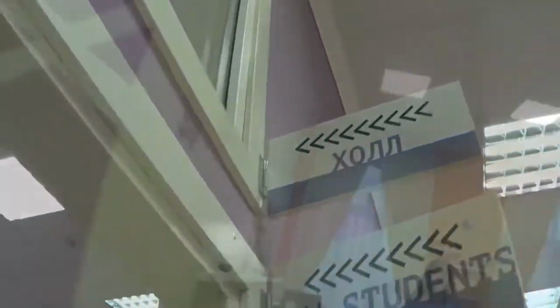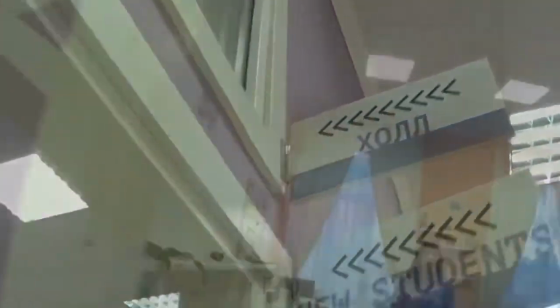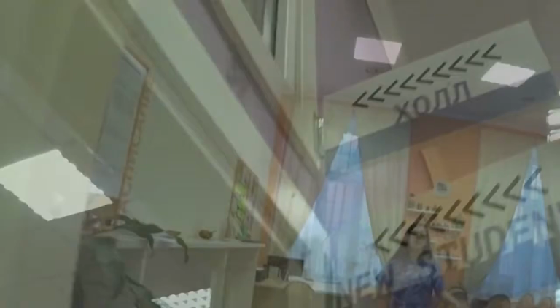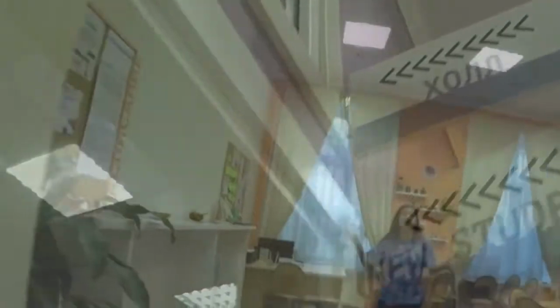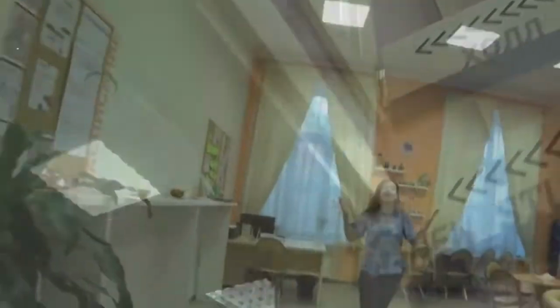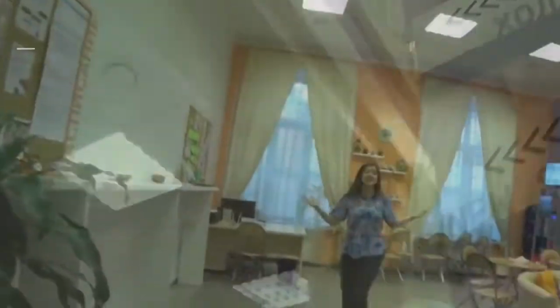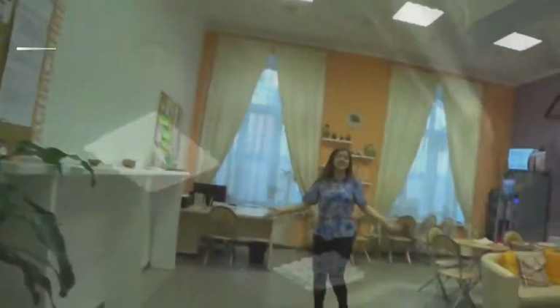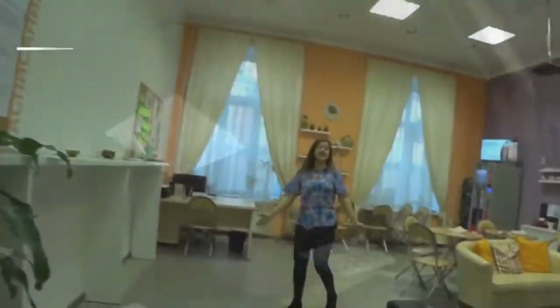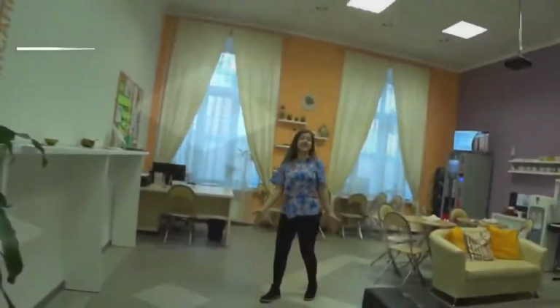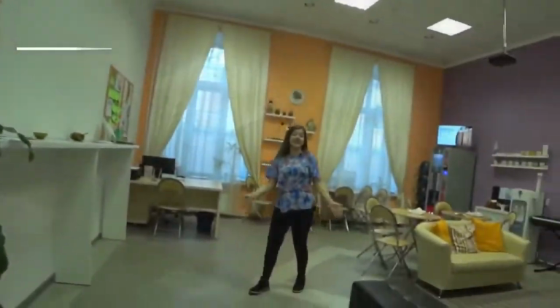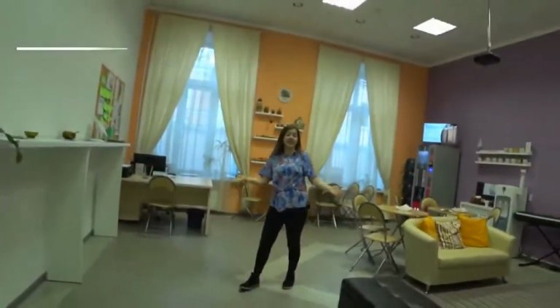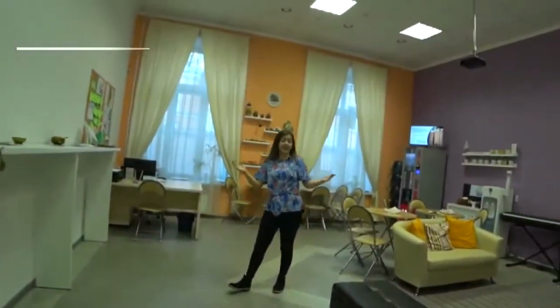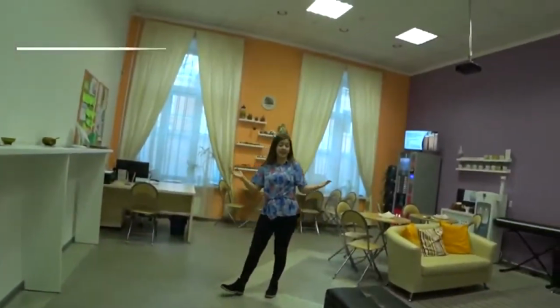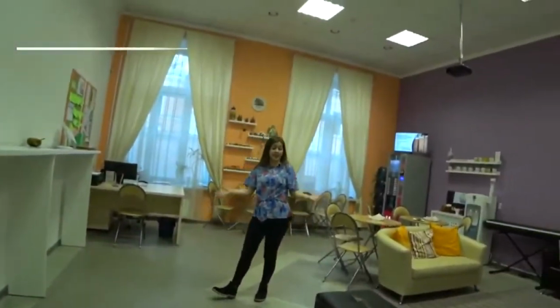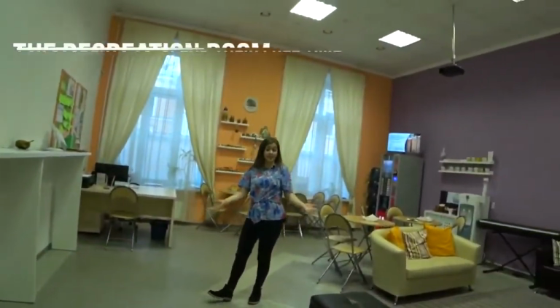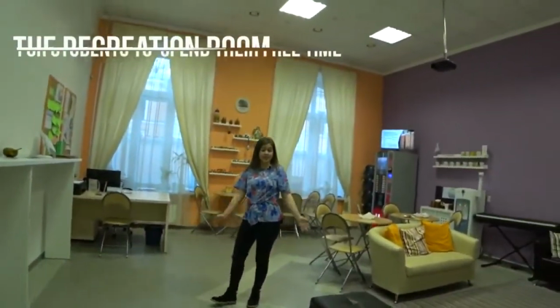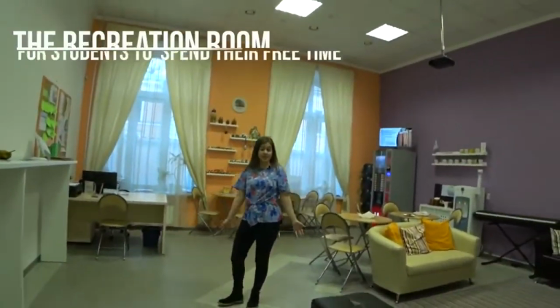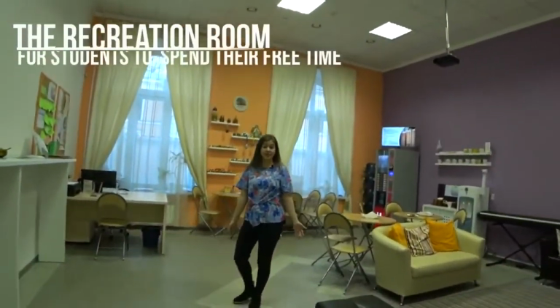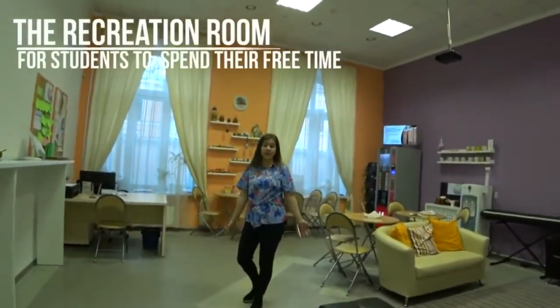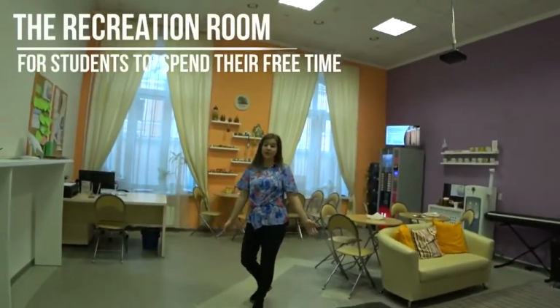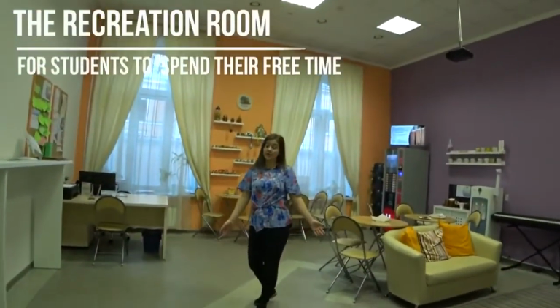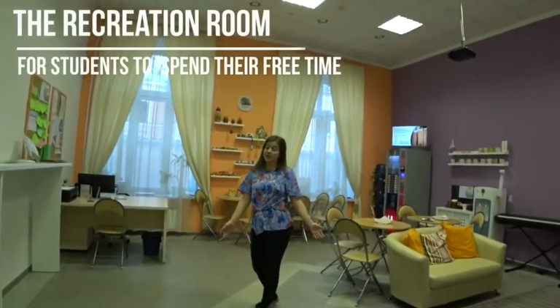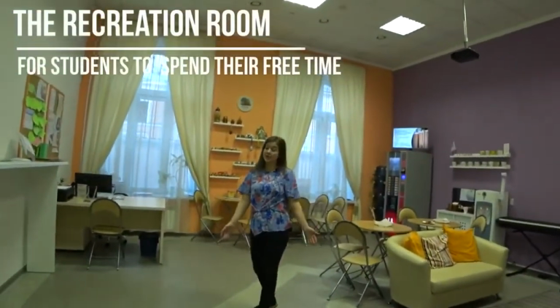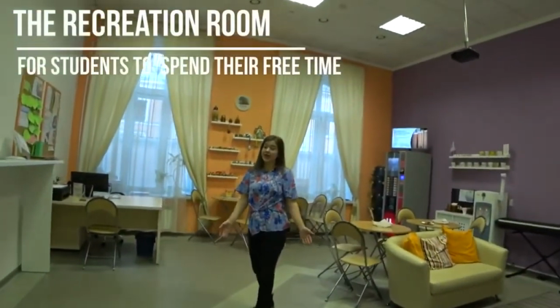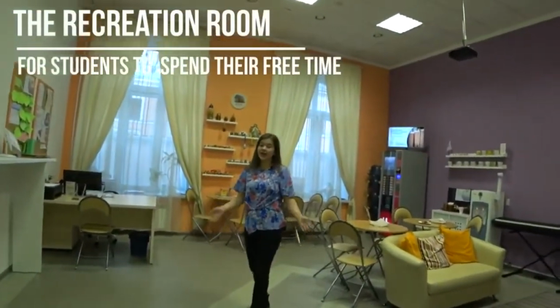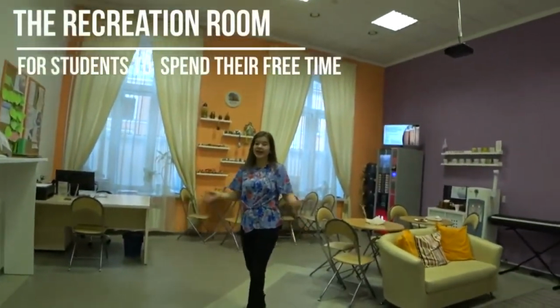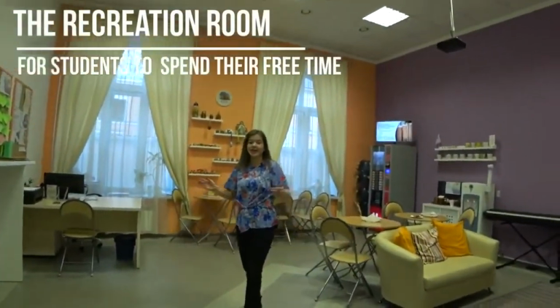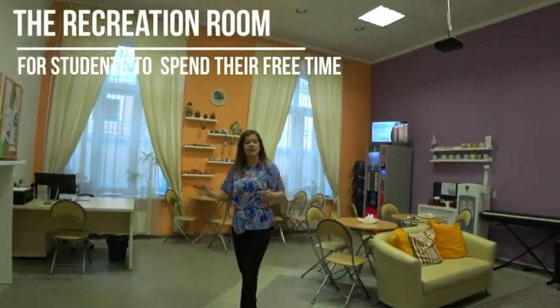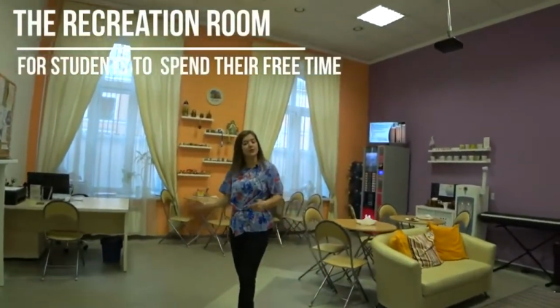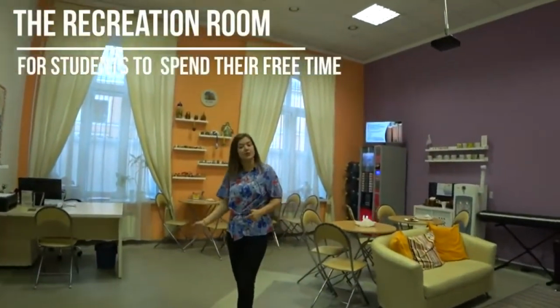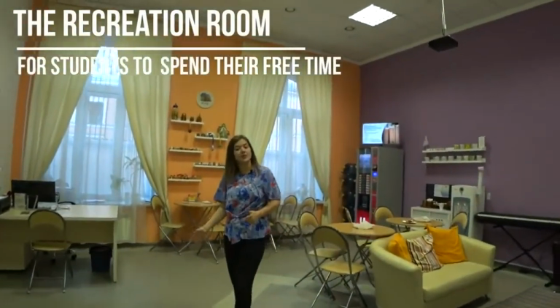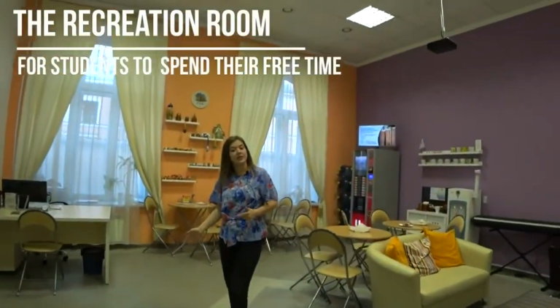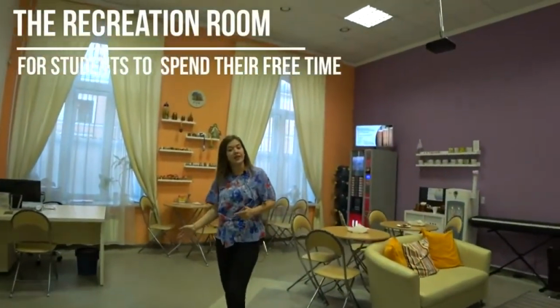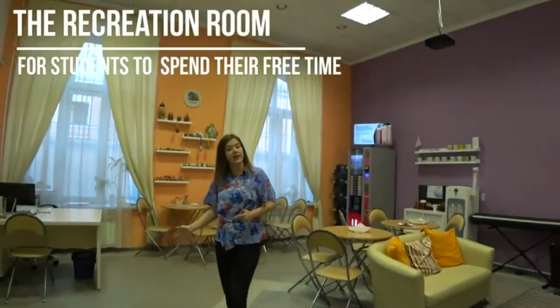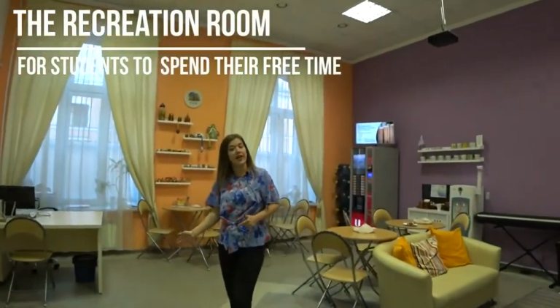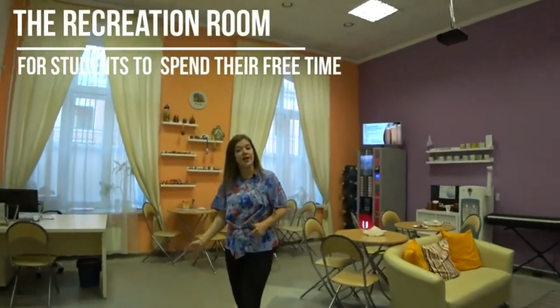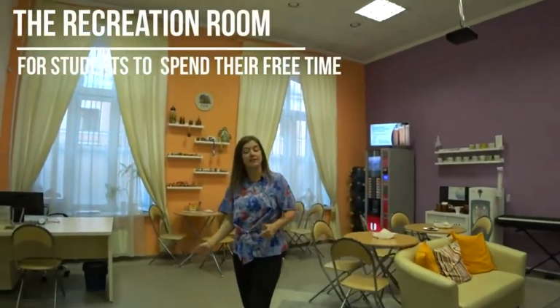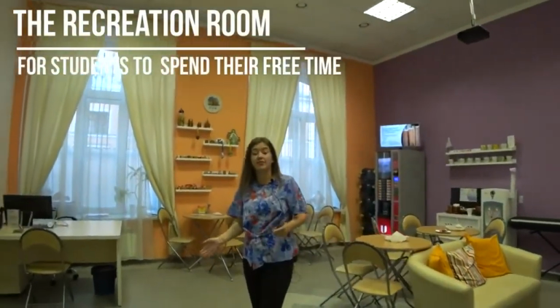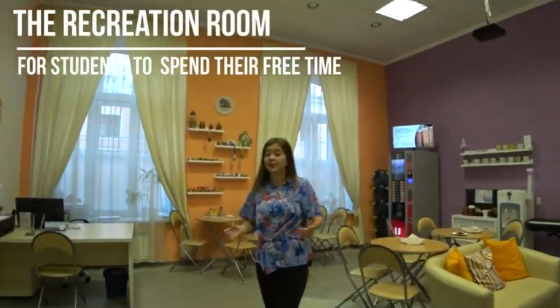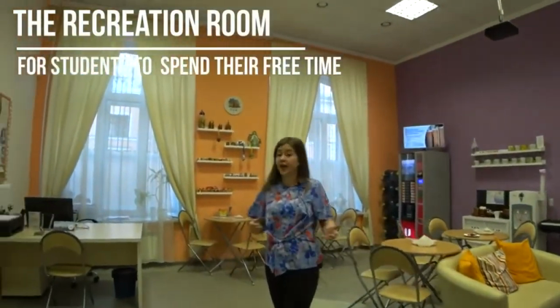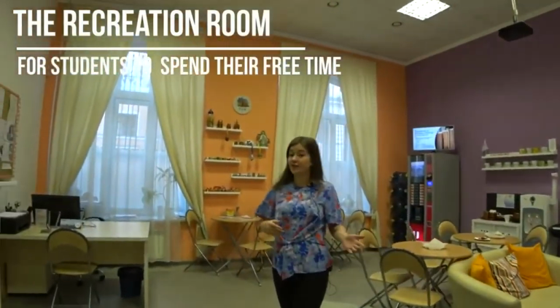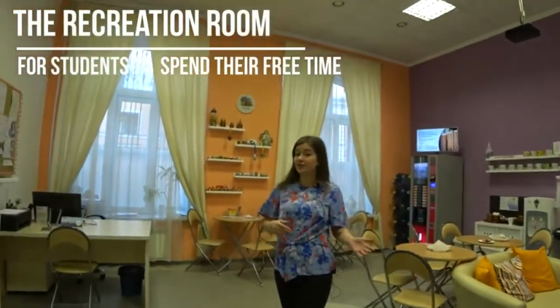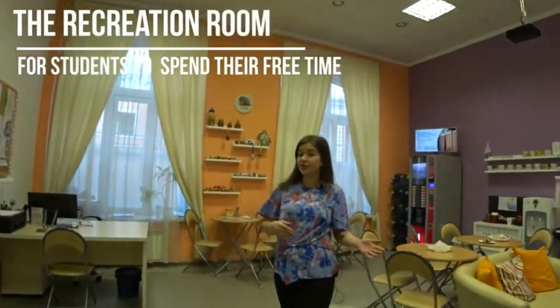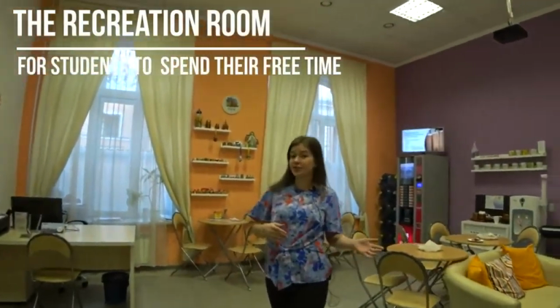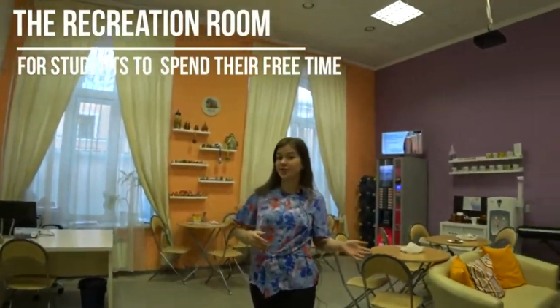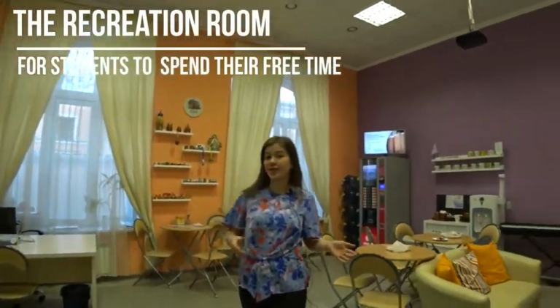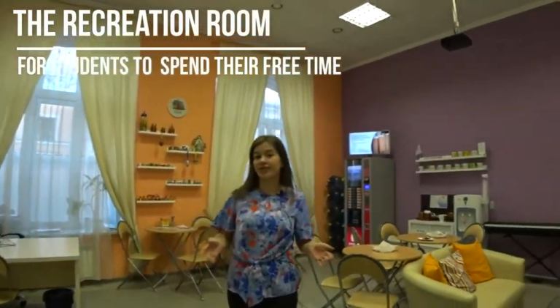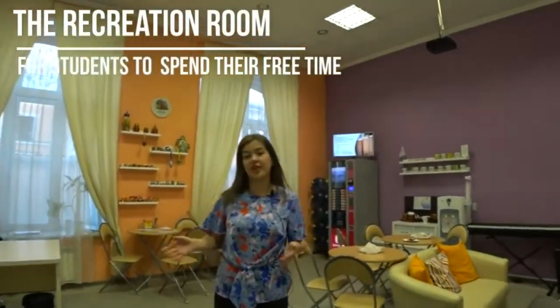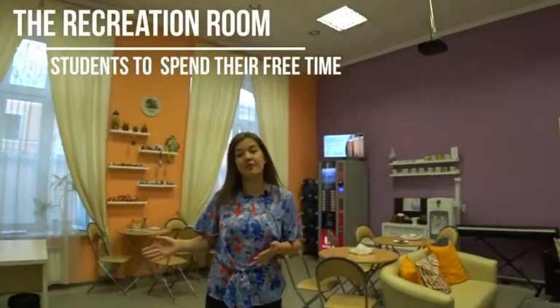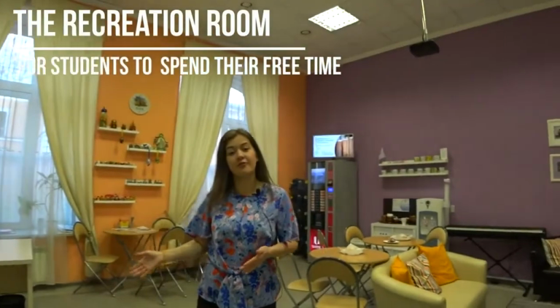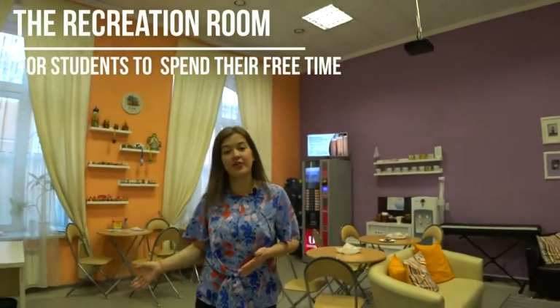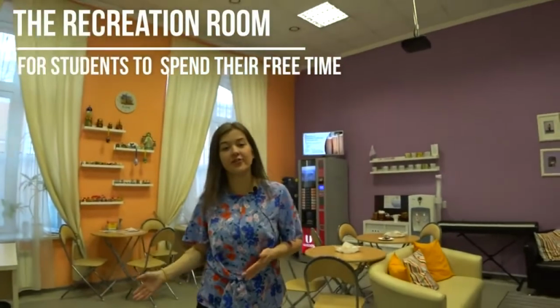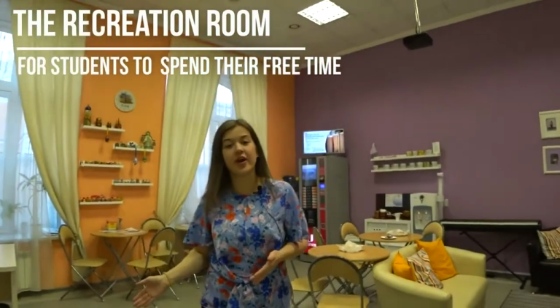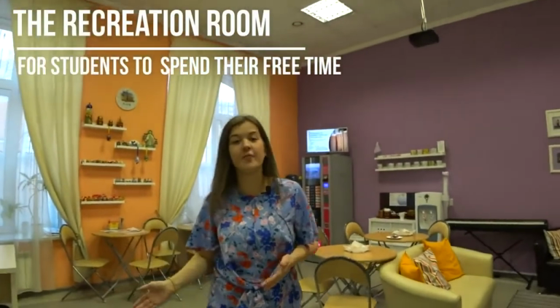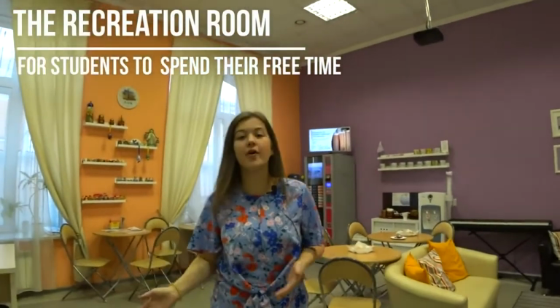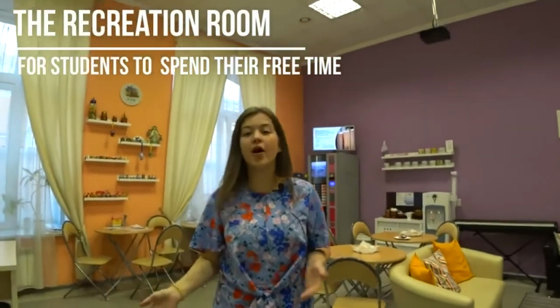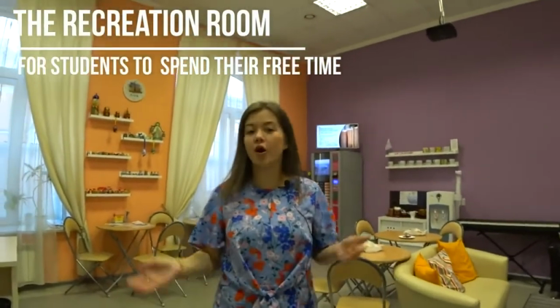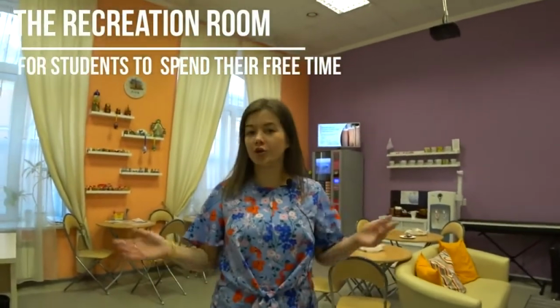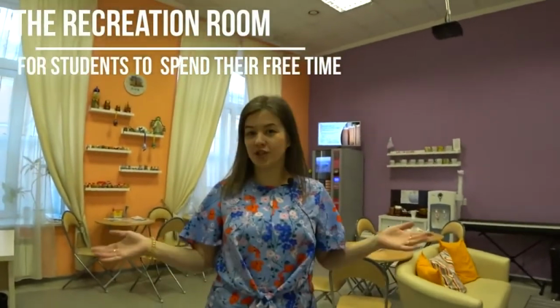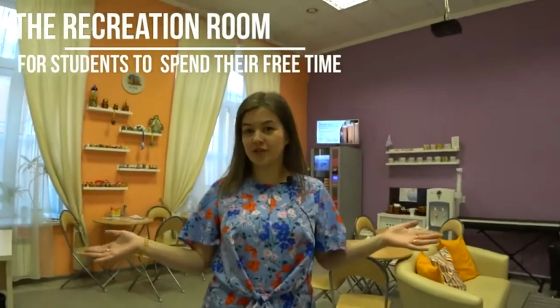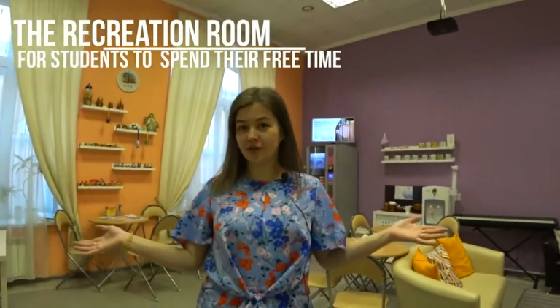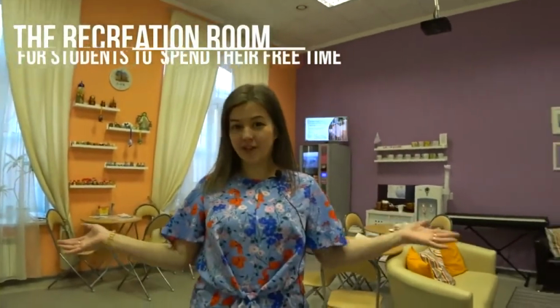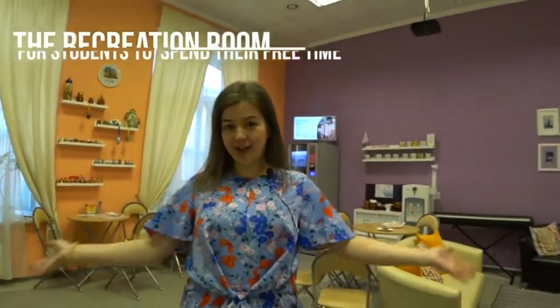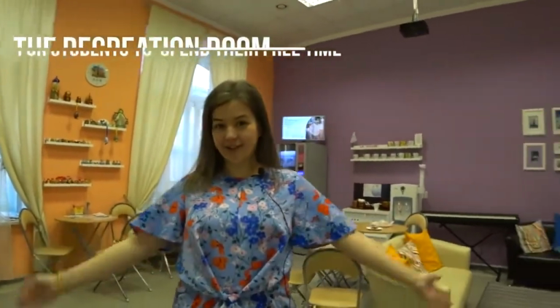This is the recreation room. Here students can have lunch, spend their free time, or just relax.